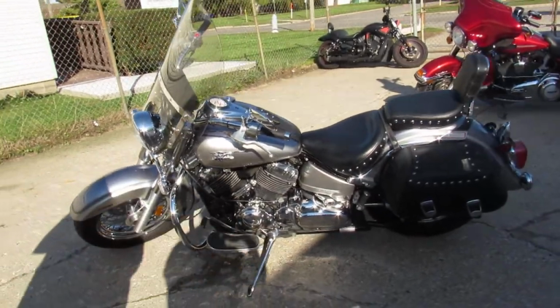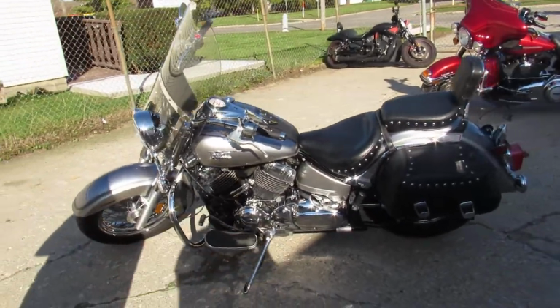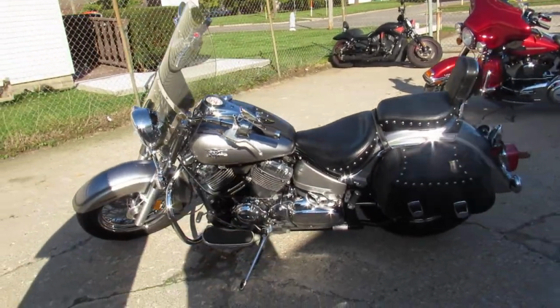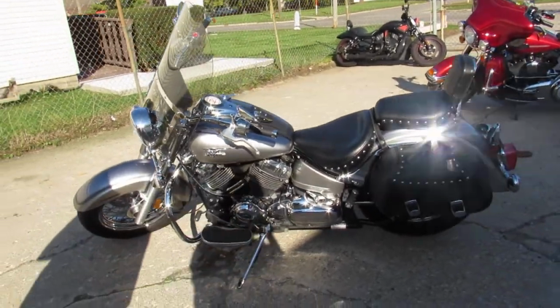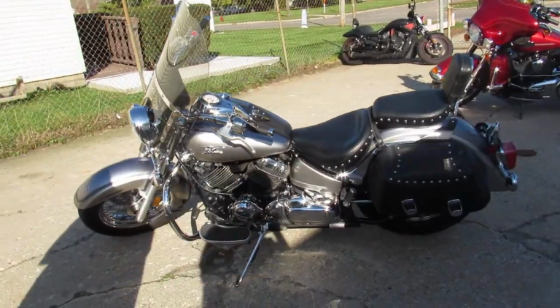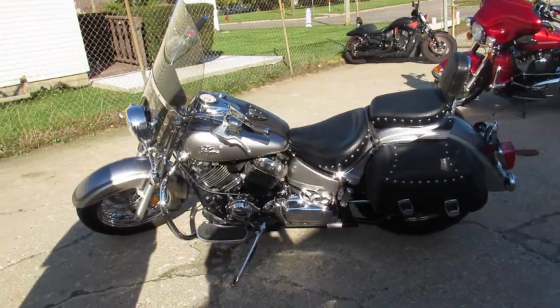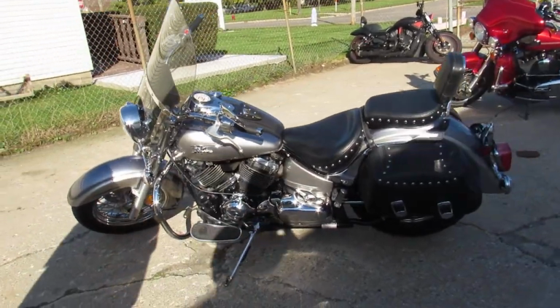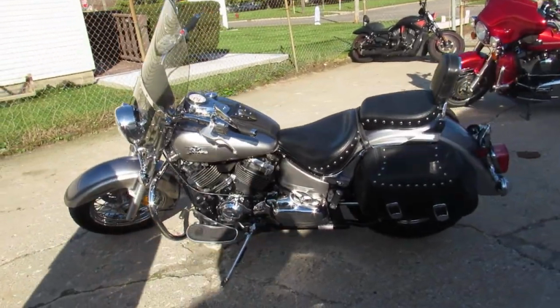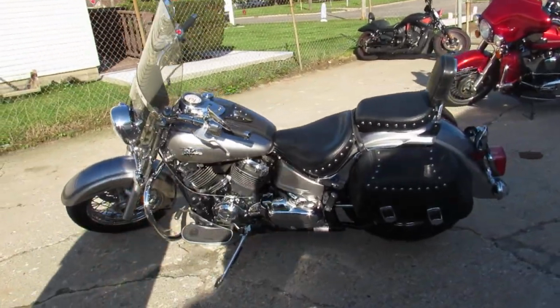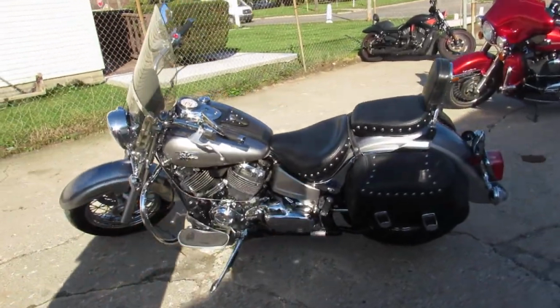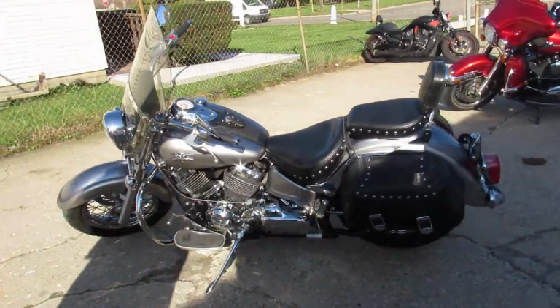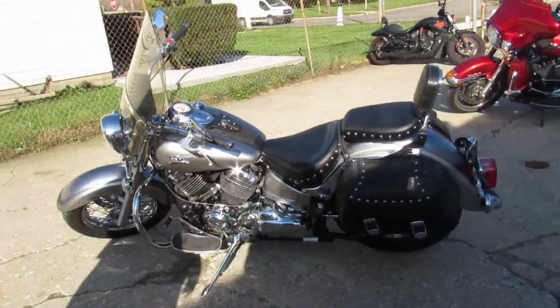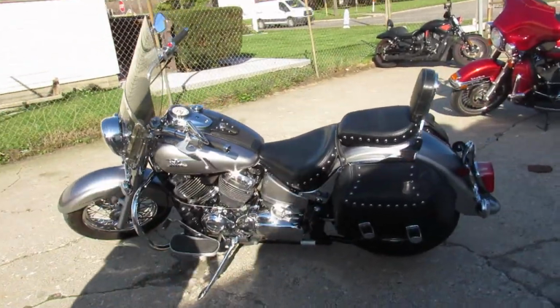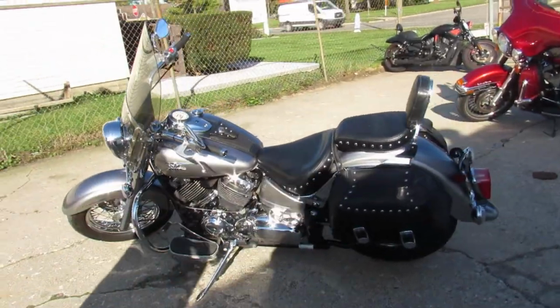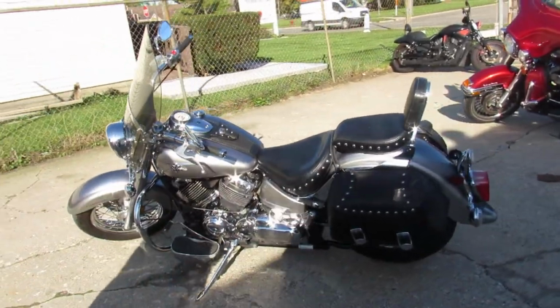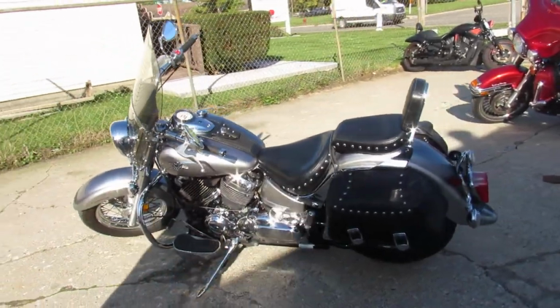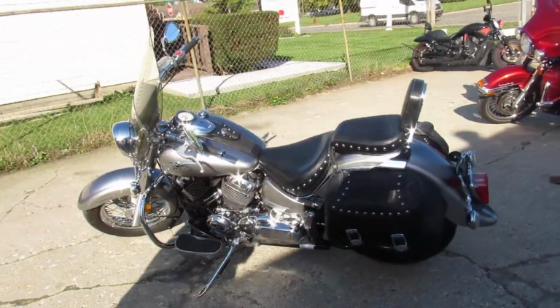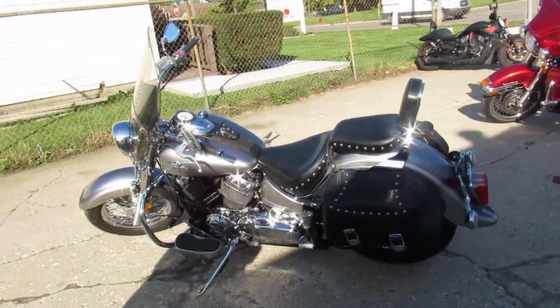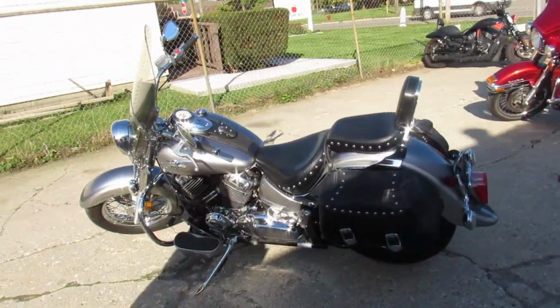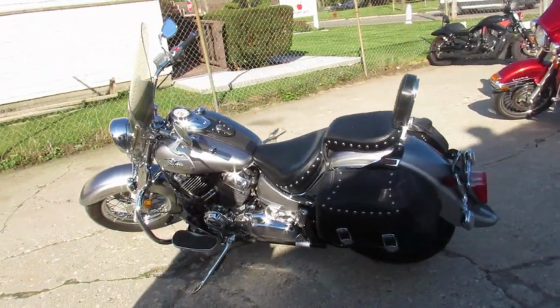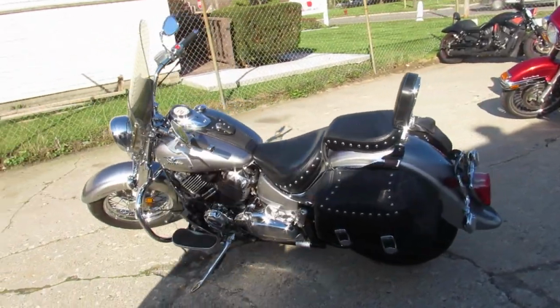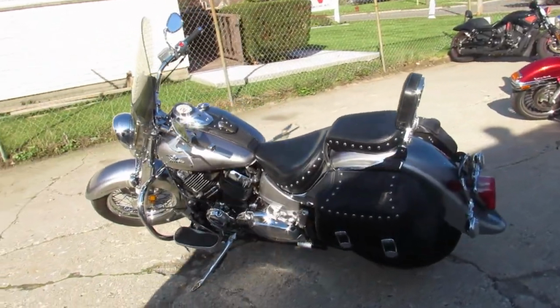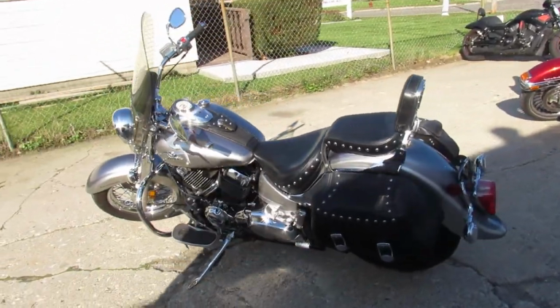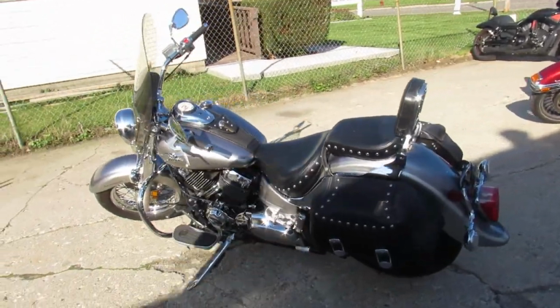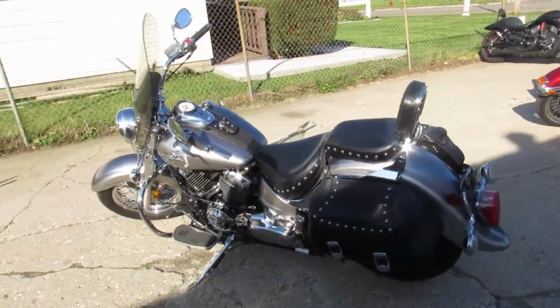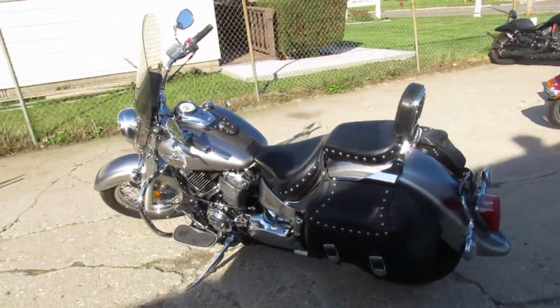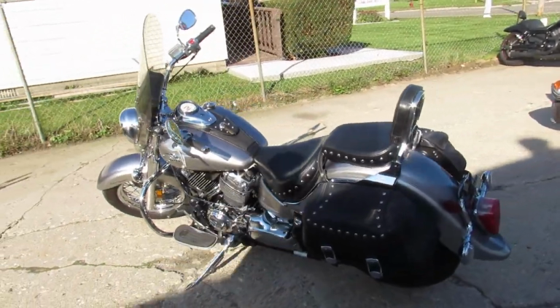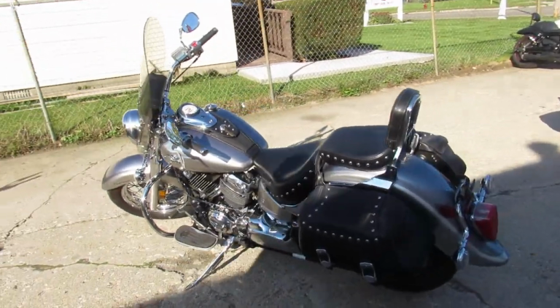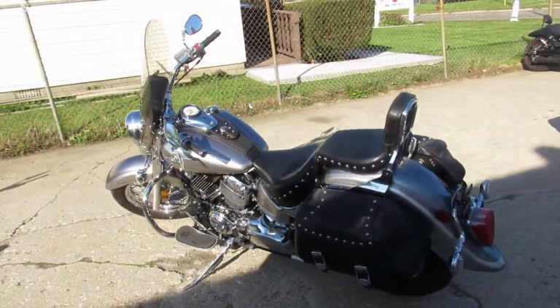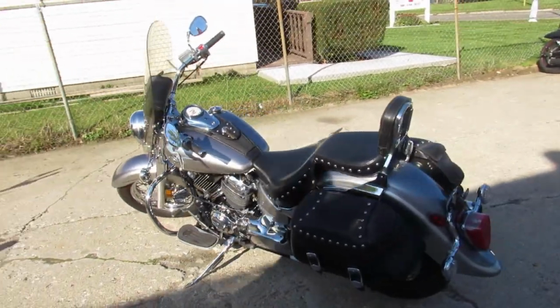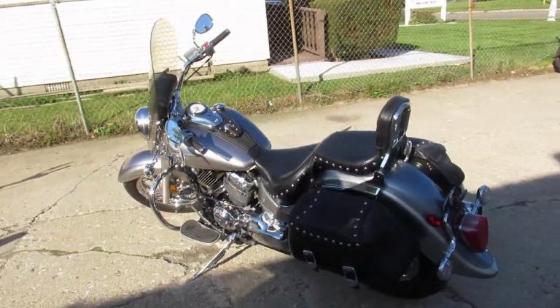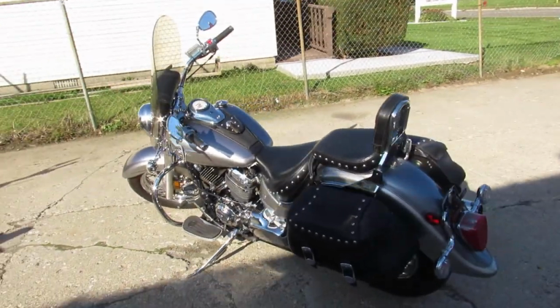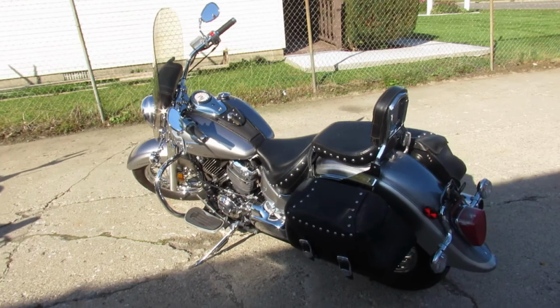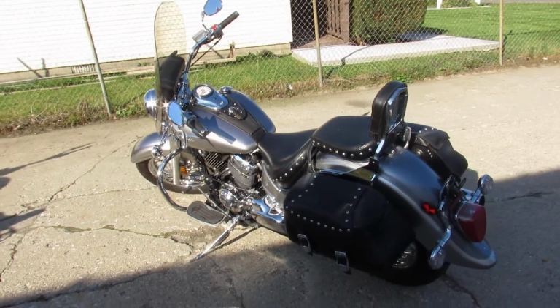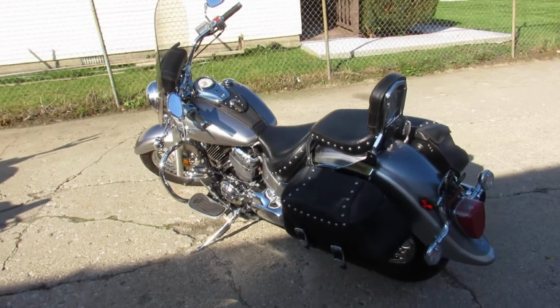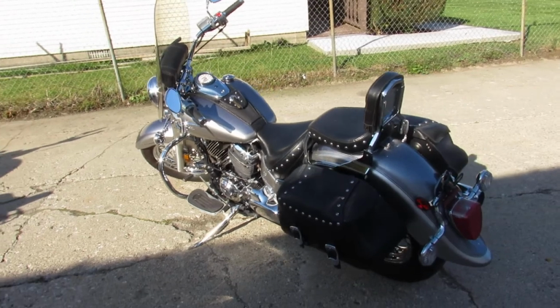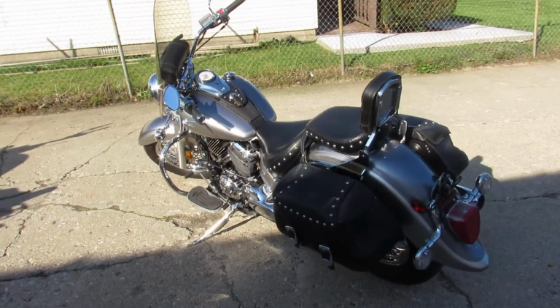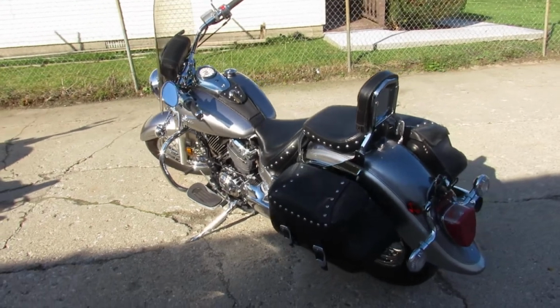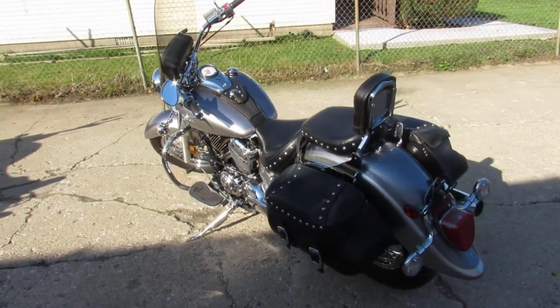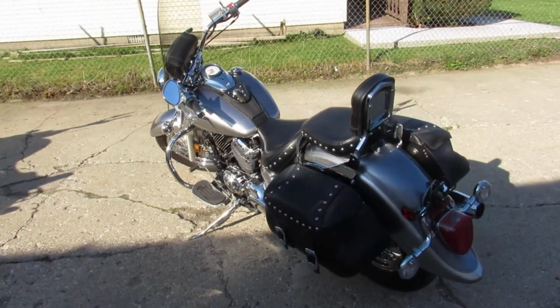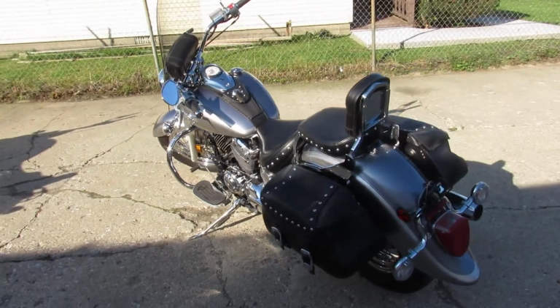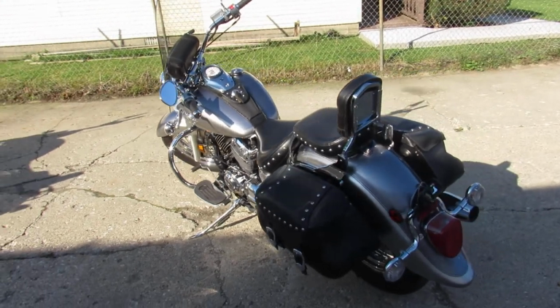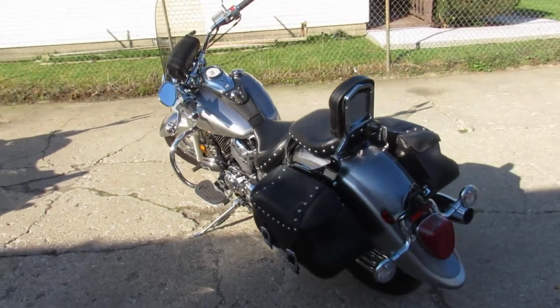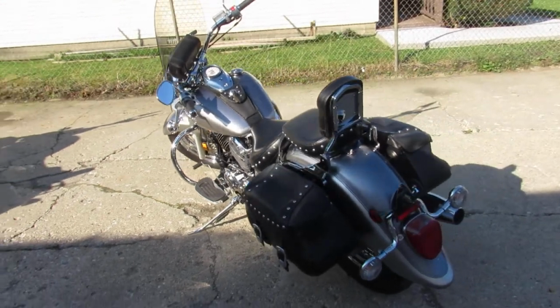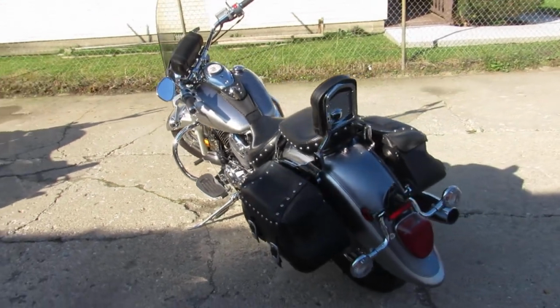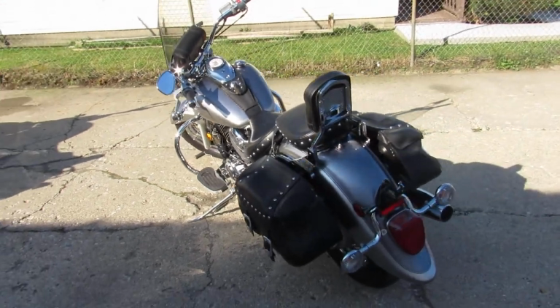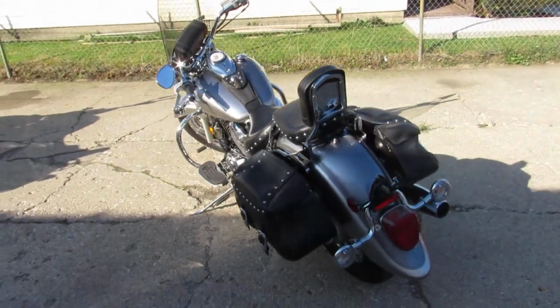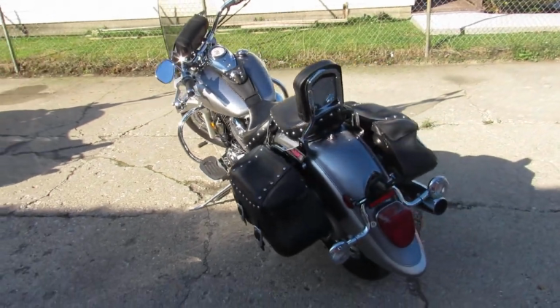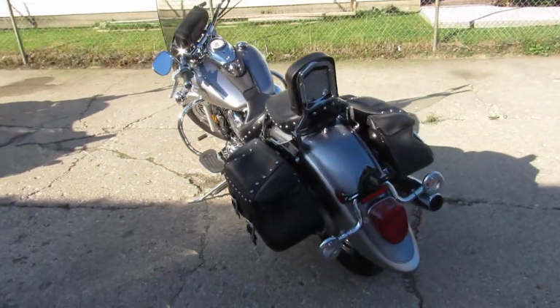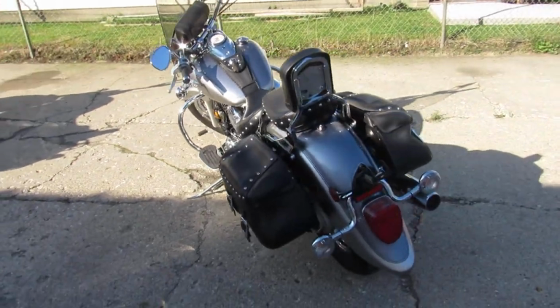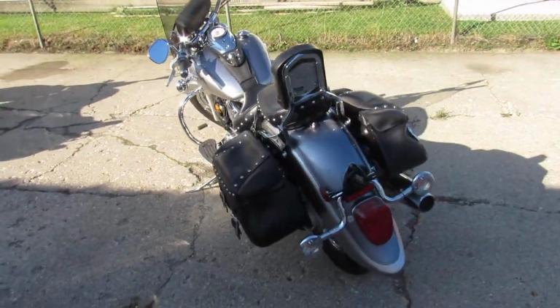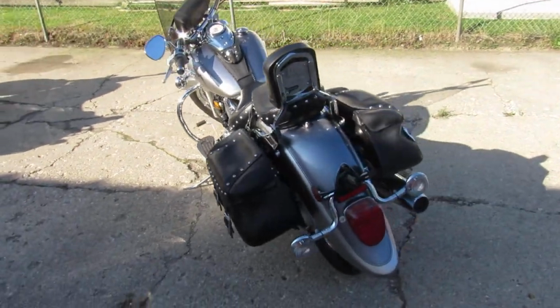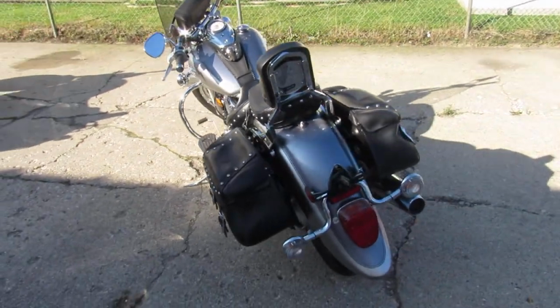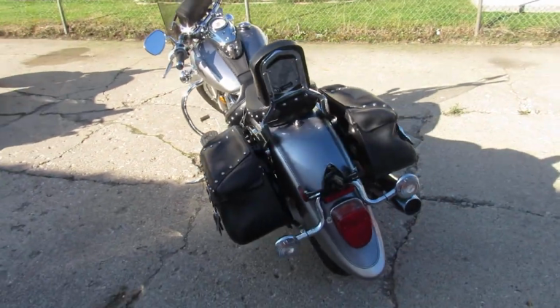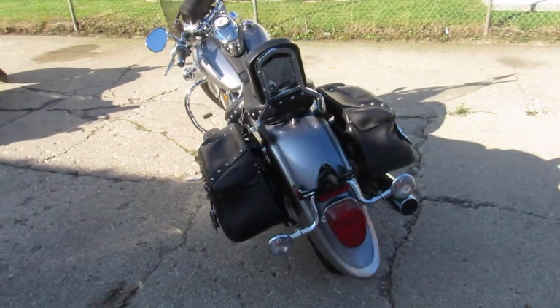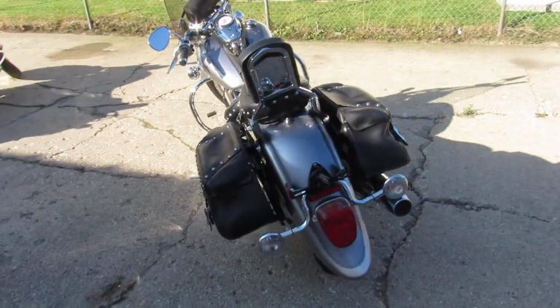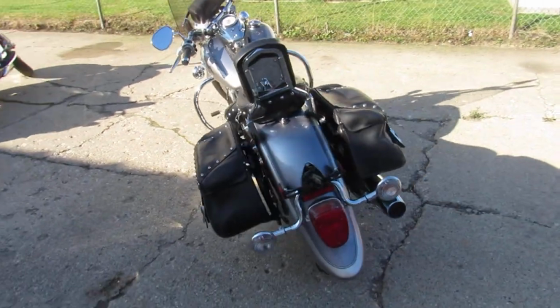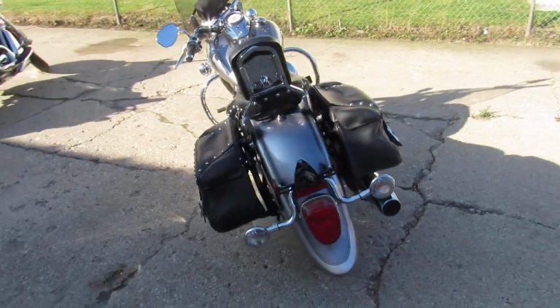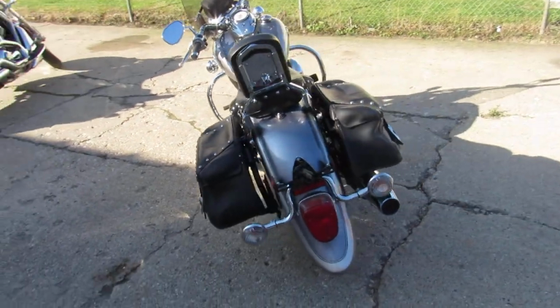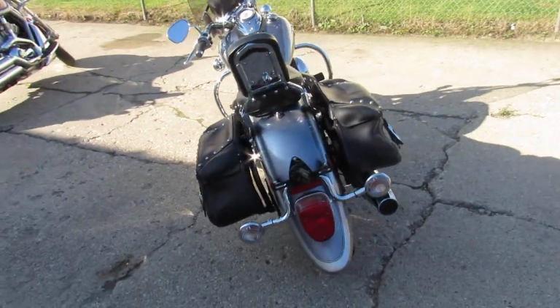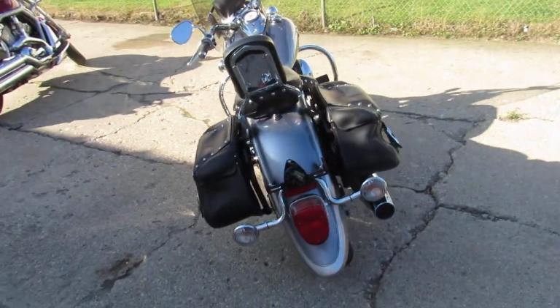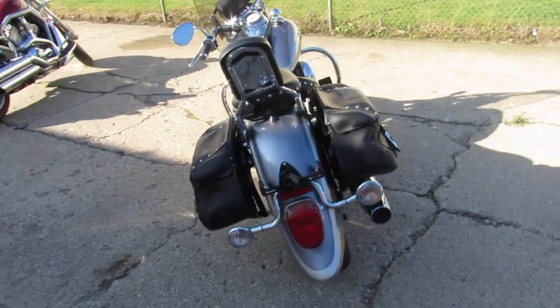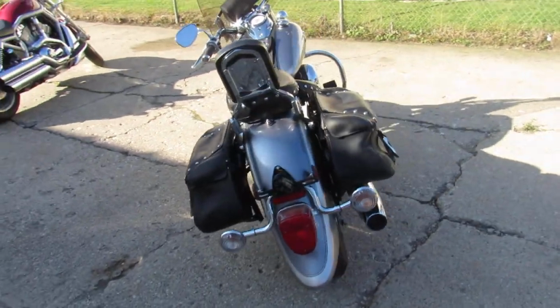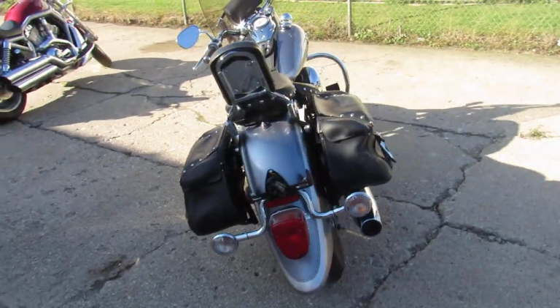This is a deal — perfect. Two-tone liquid silver and steel gray paint. Tons of chrome, saddlebags, backrest, windshield, and more guys.